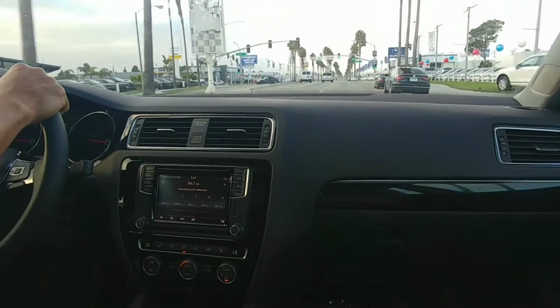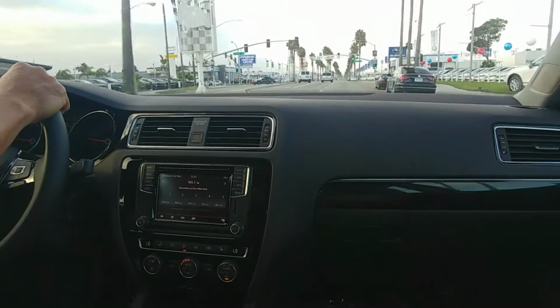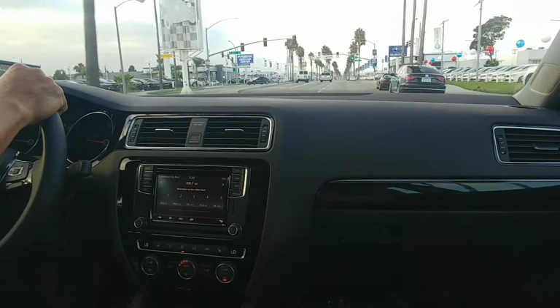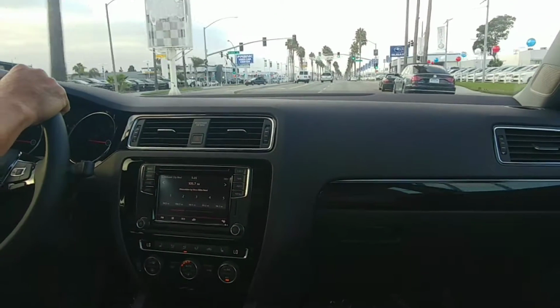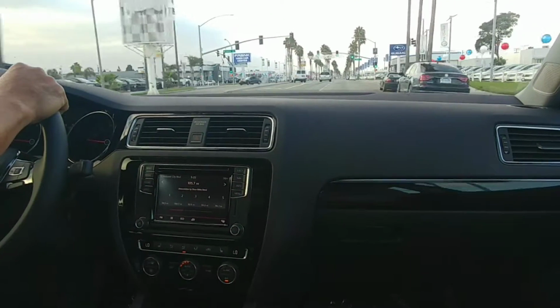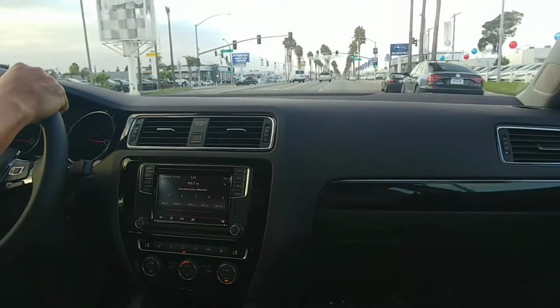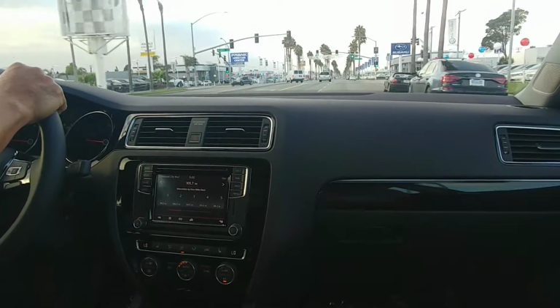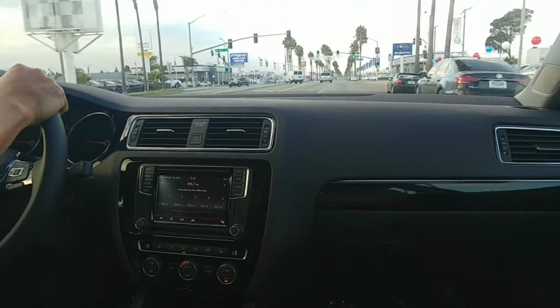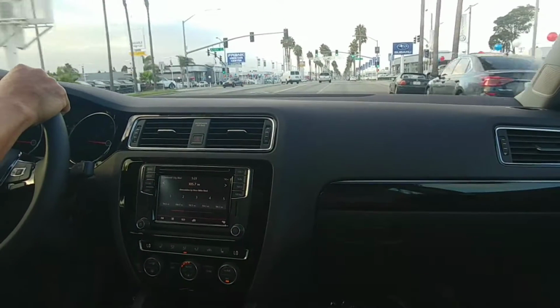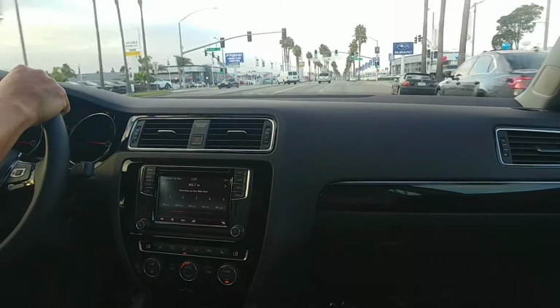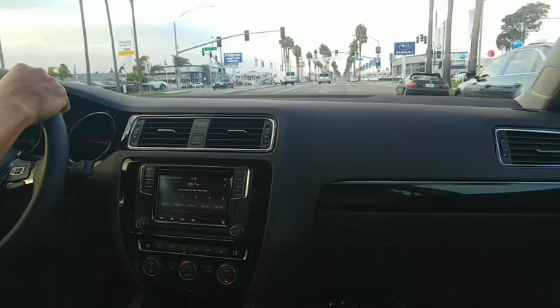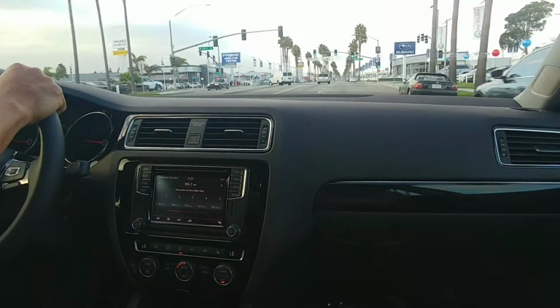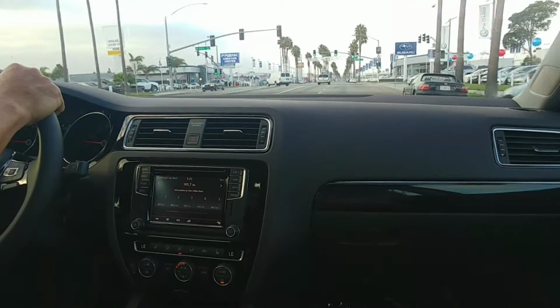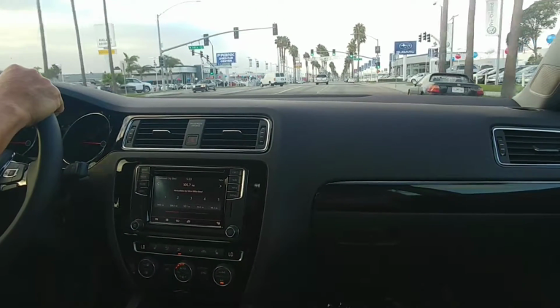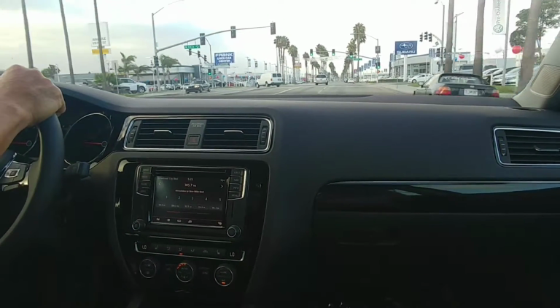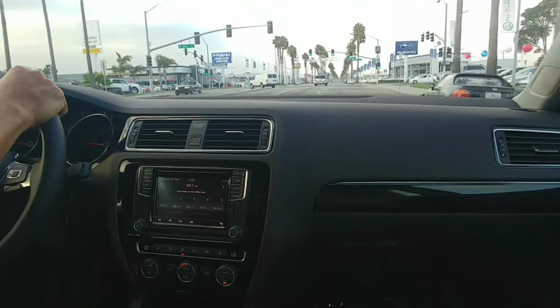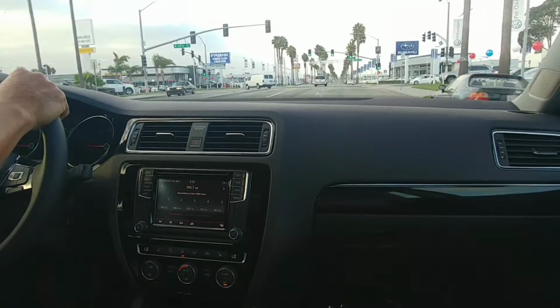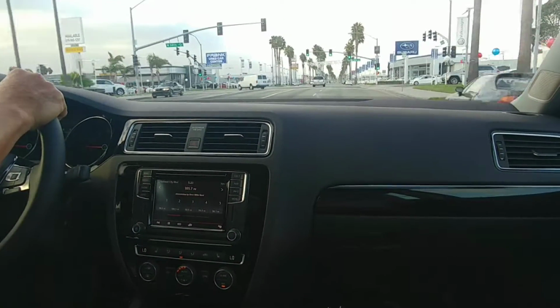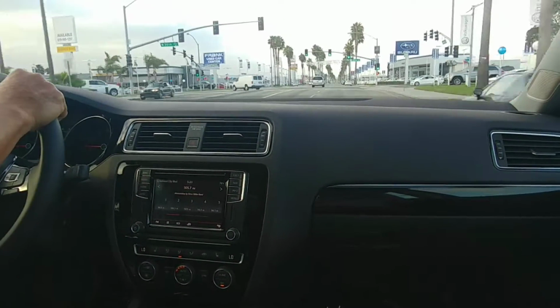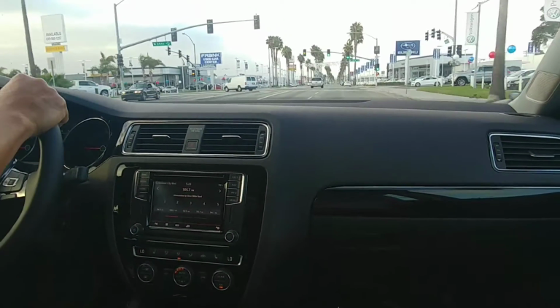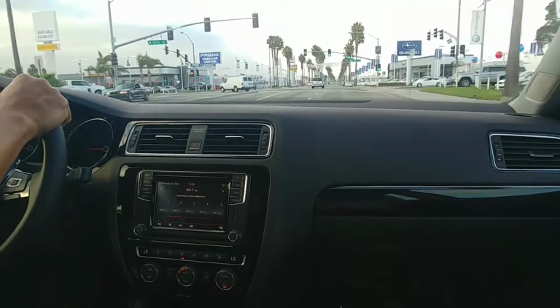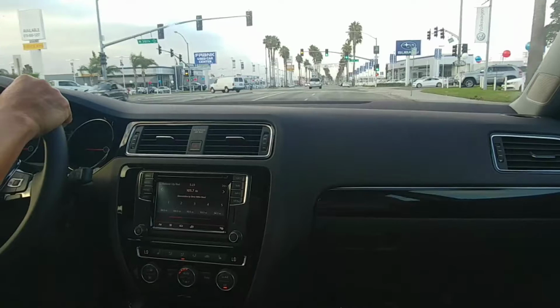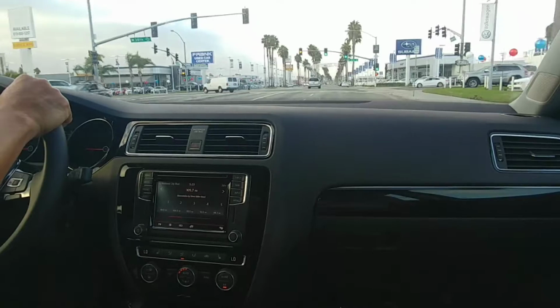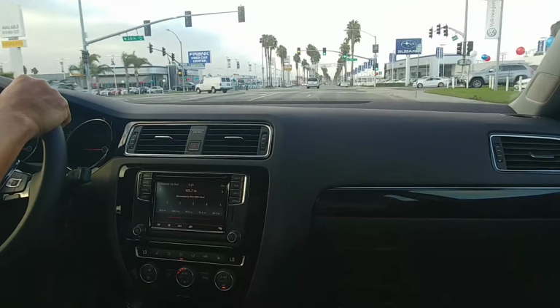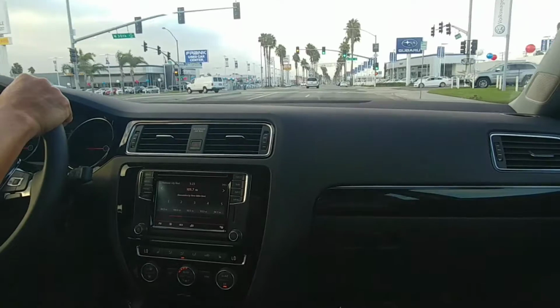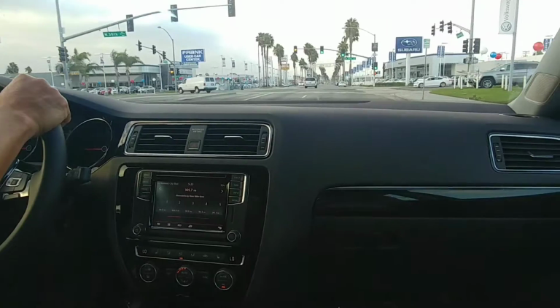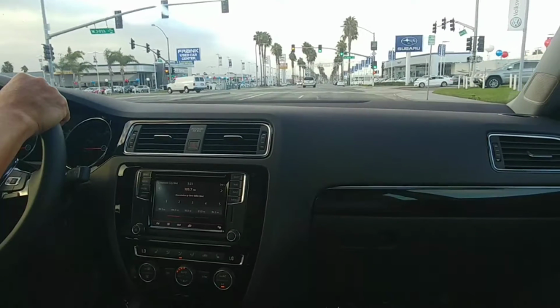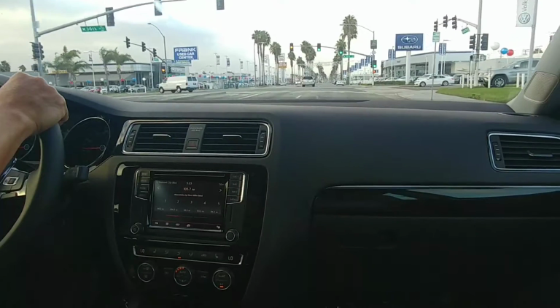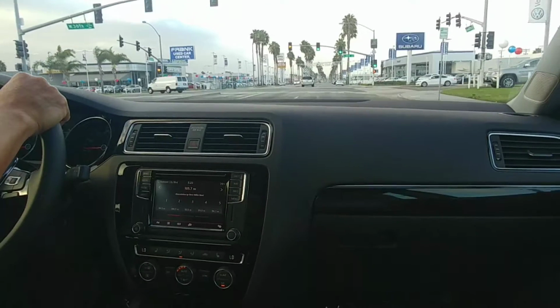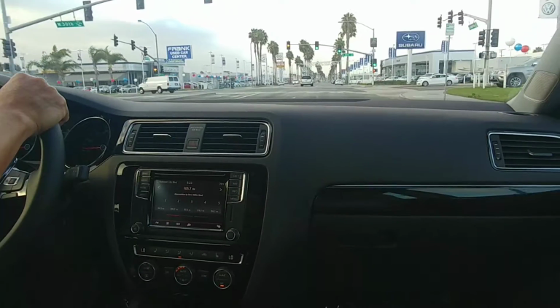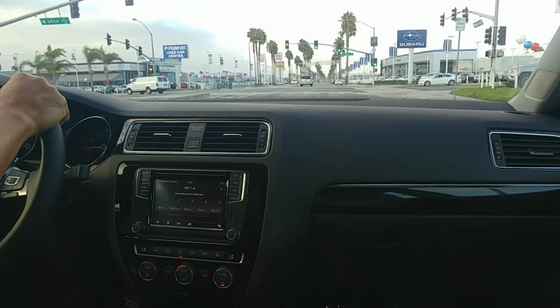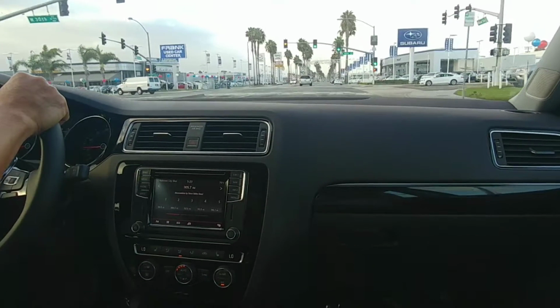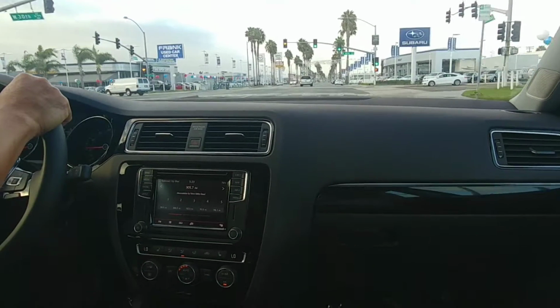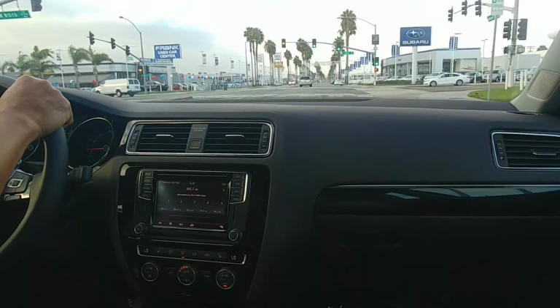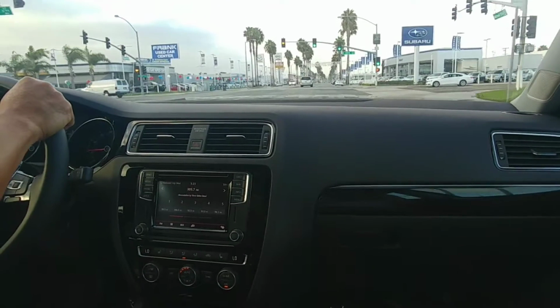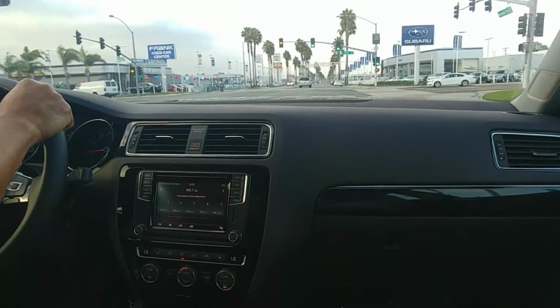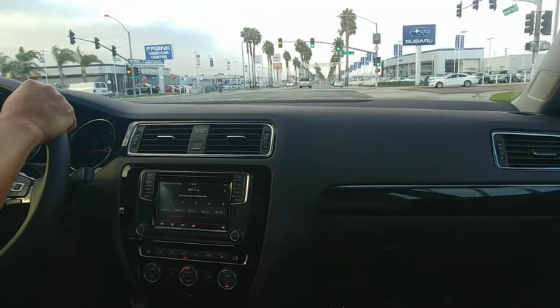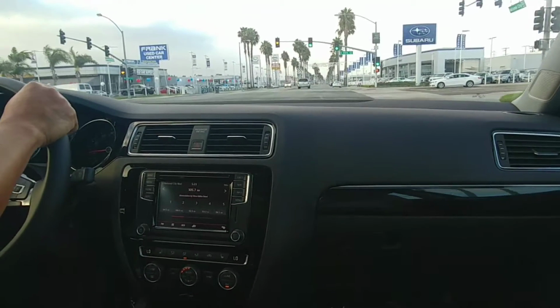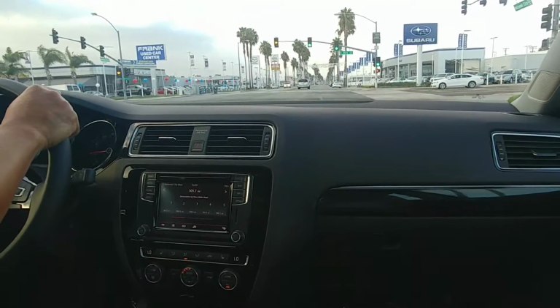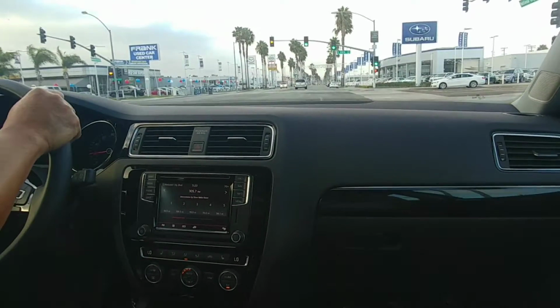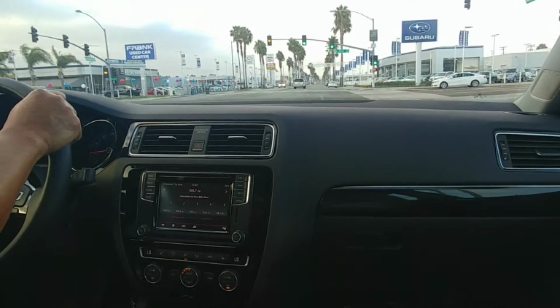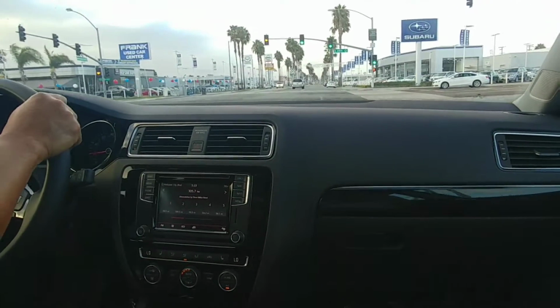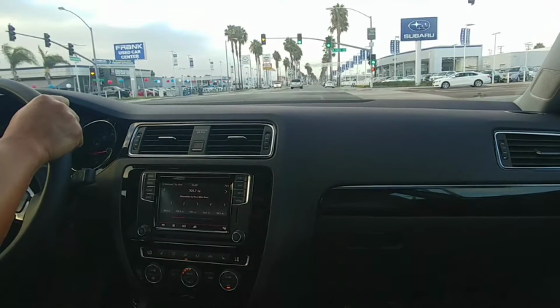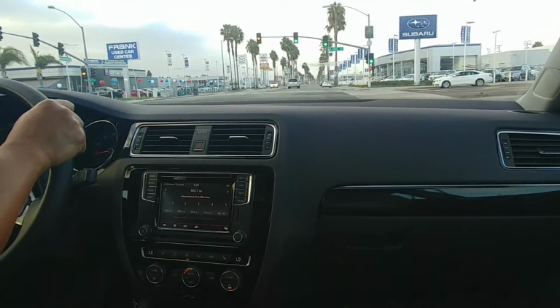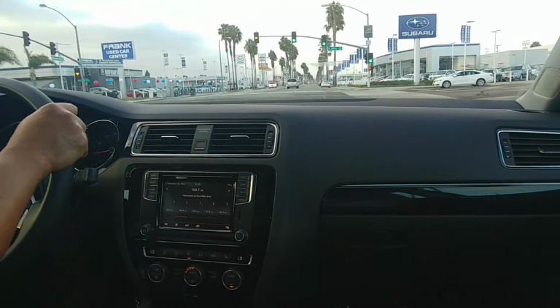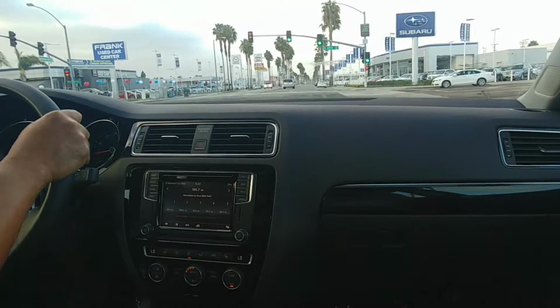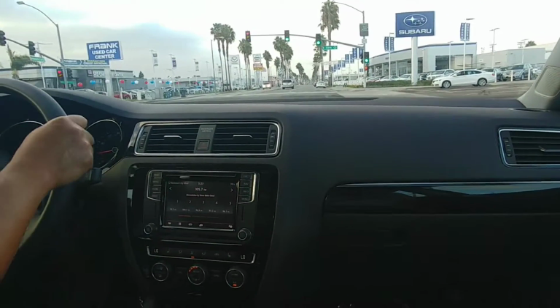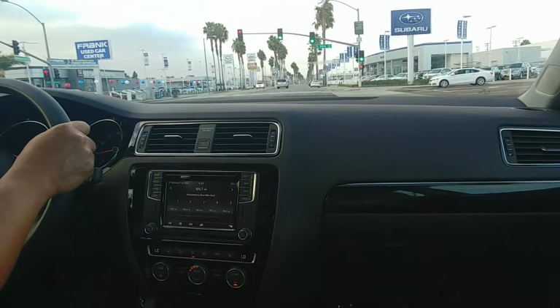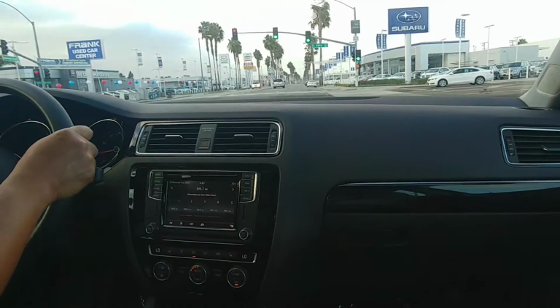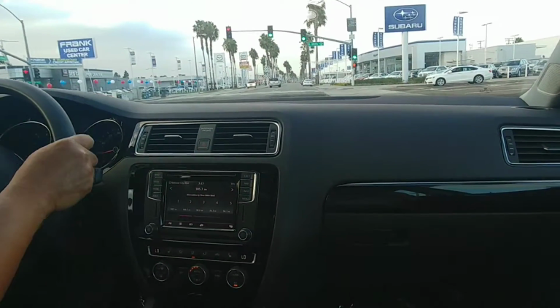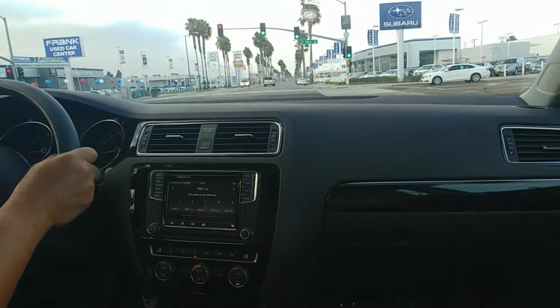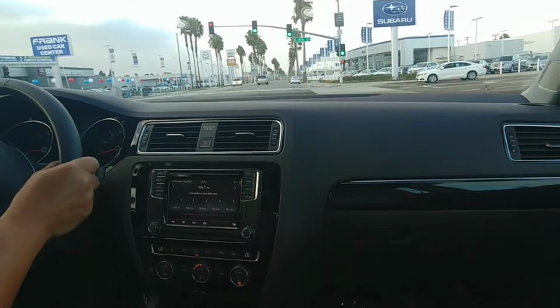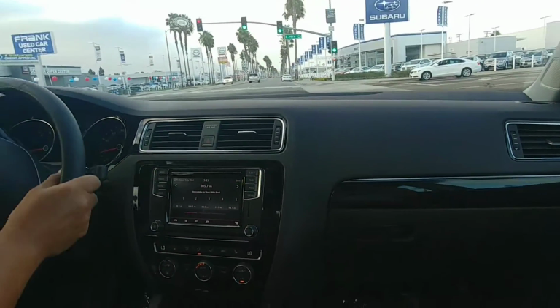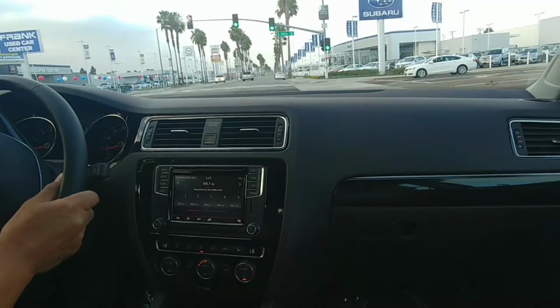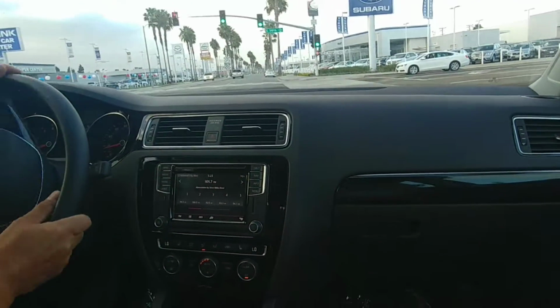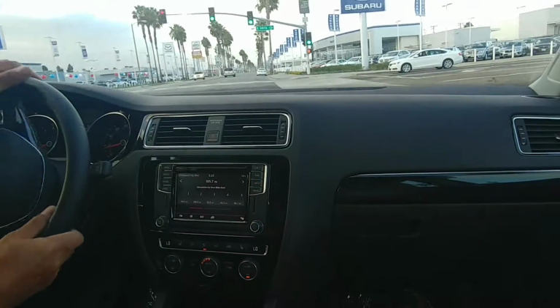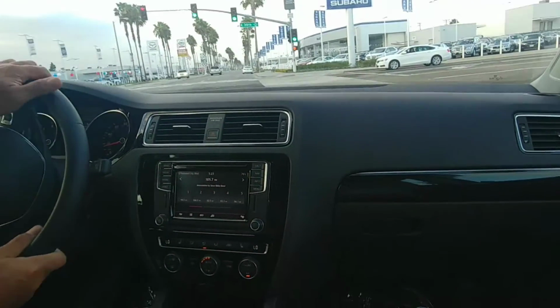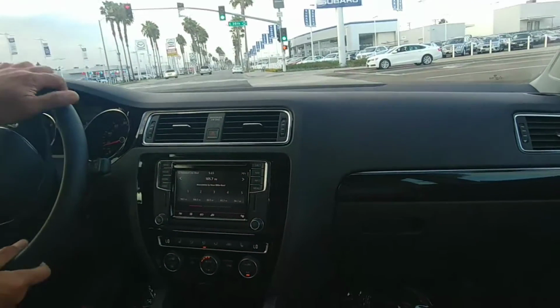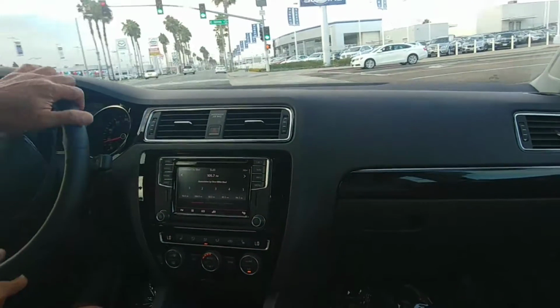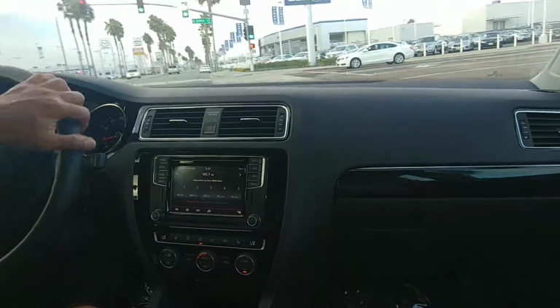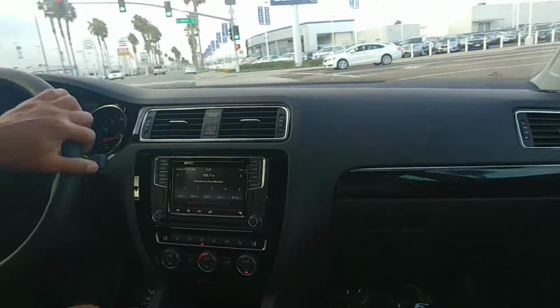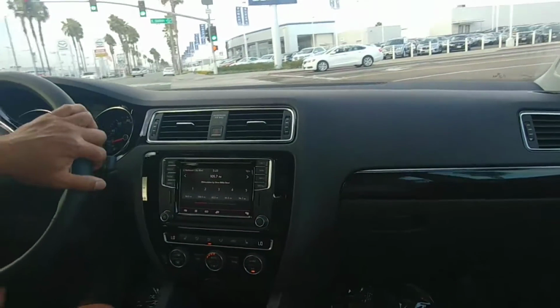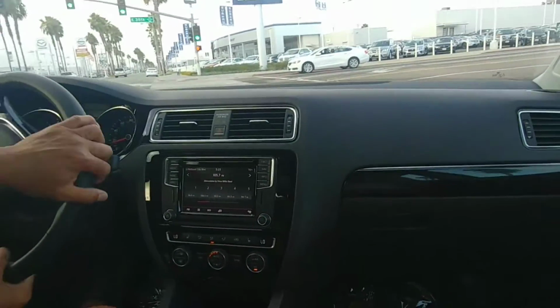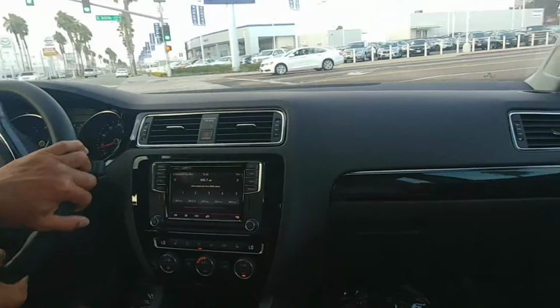So the starting price on the base one was $20k, then the SE we're looking at $24k, and this one $26k. Okay, it's not bad.